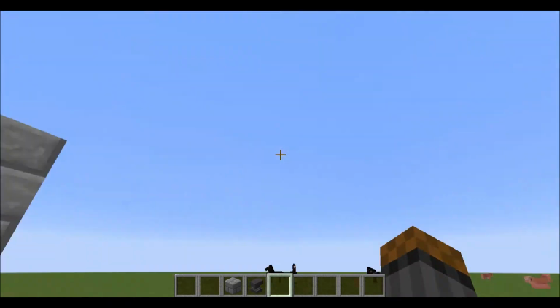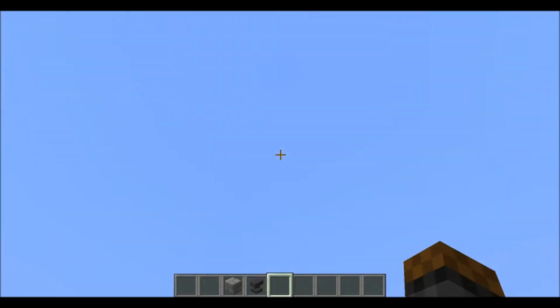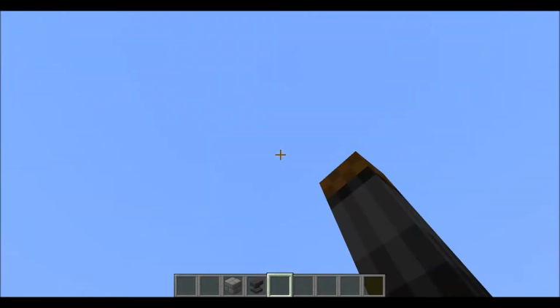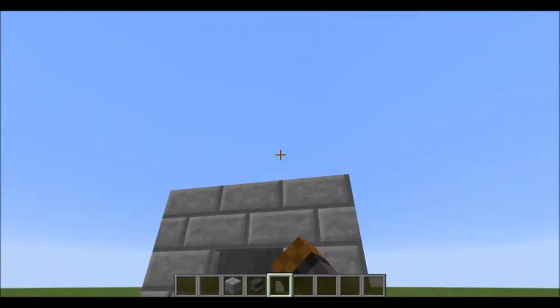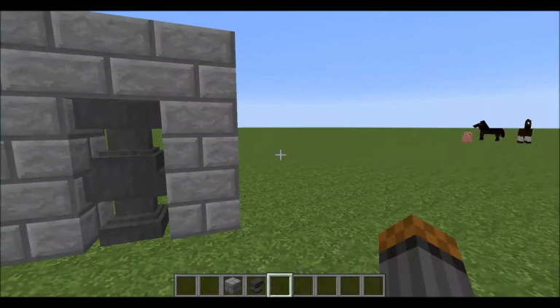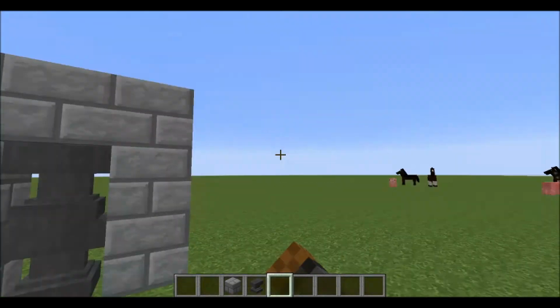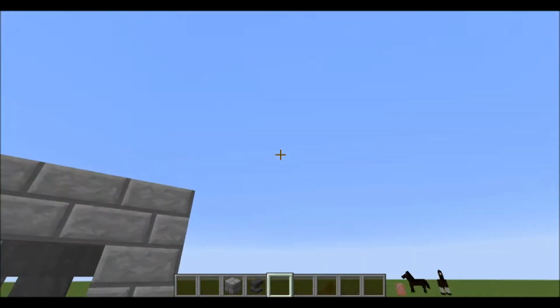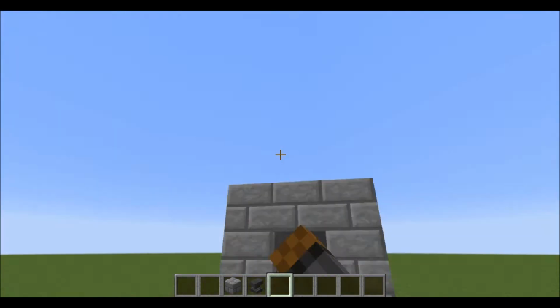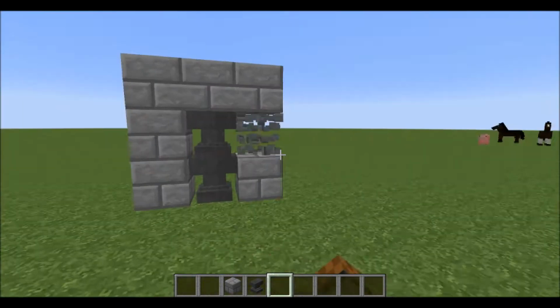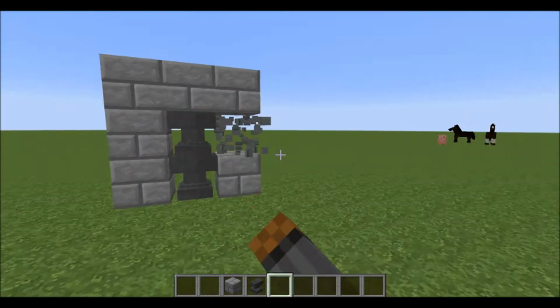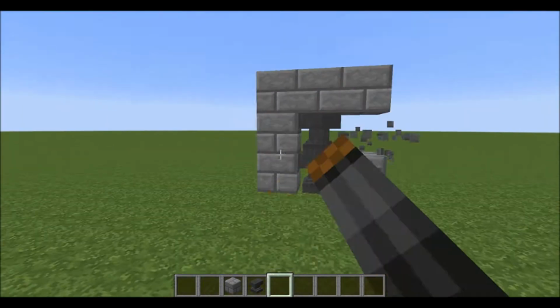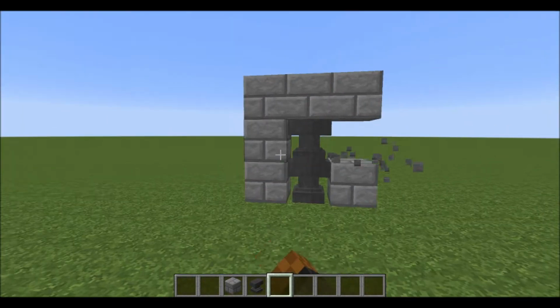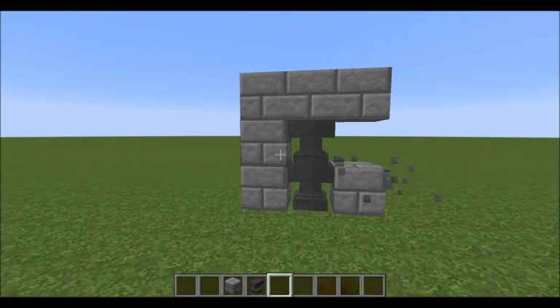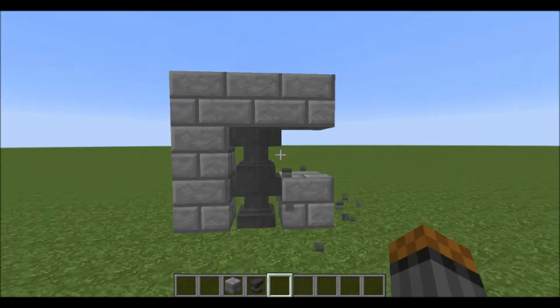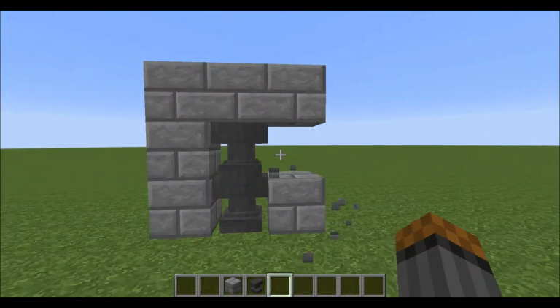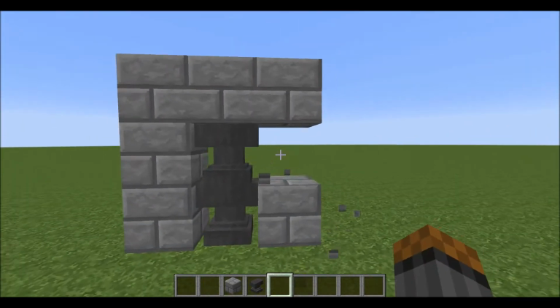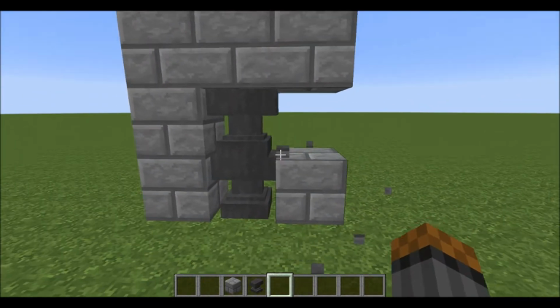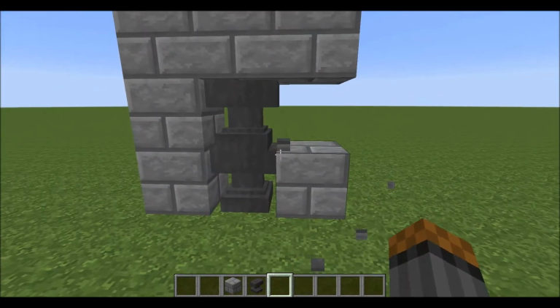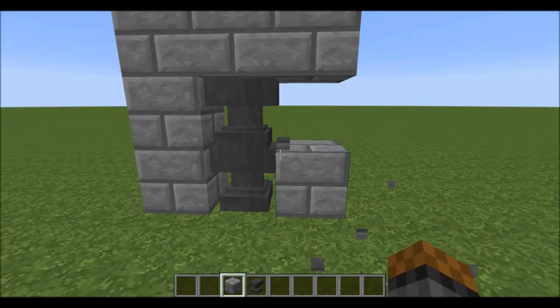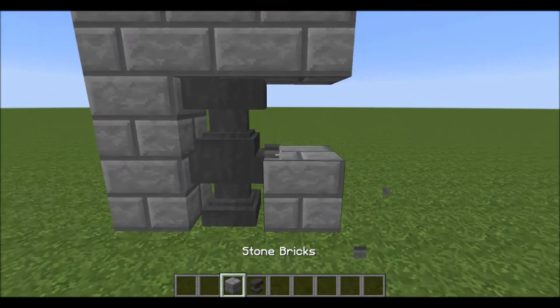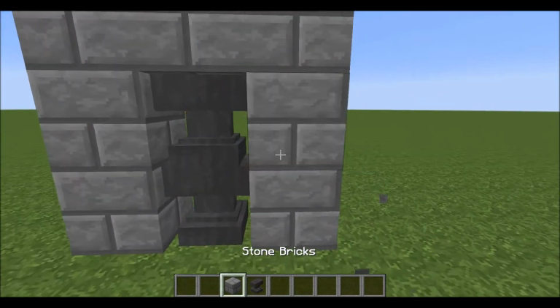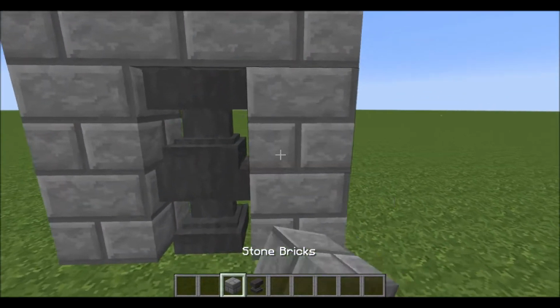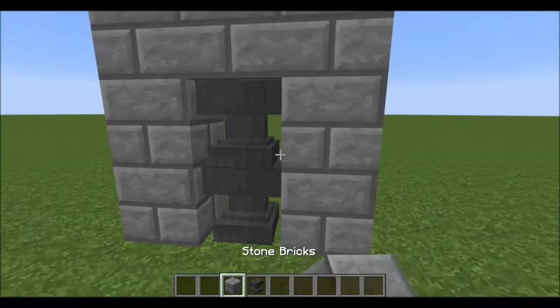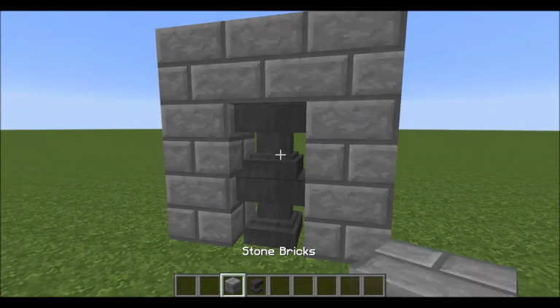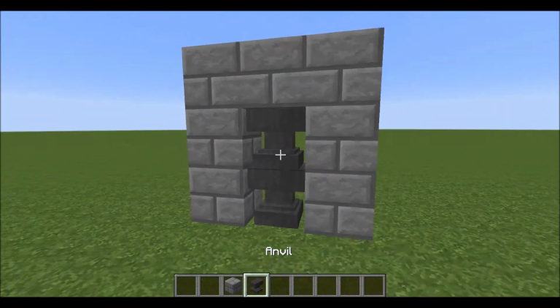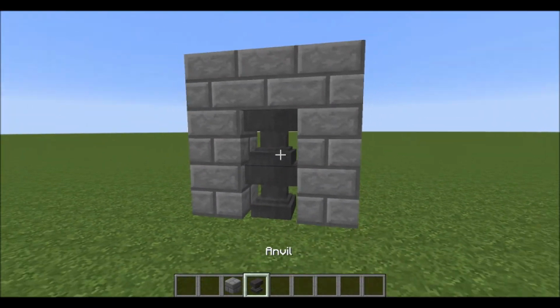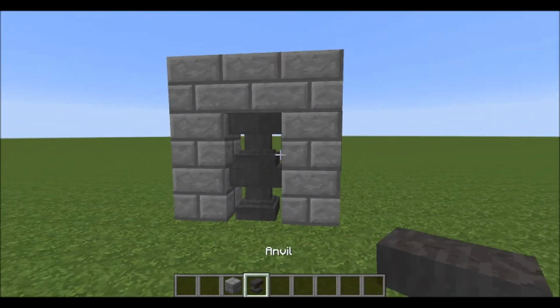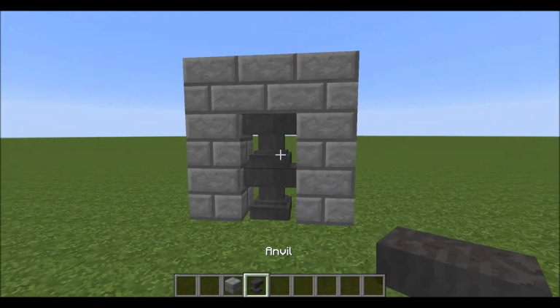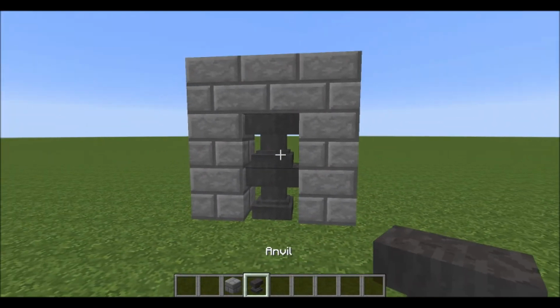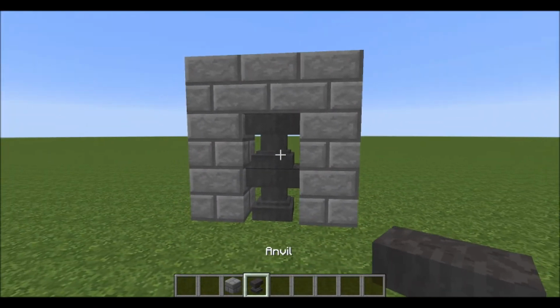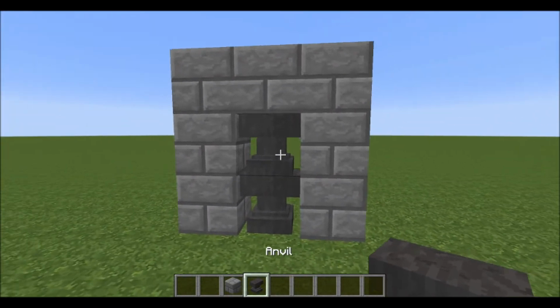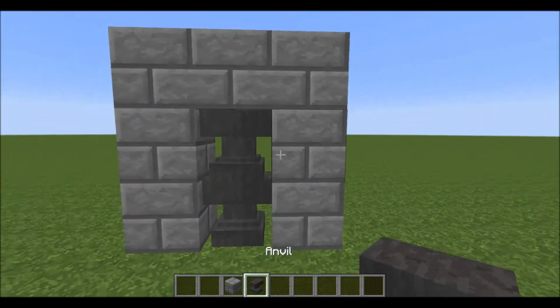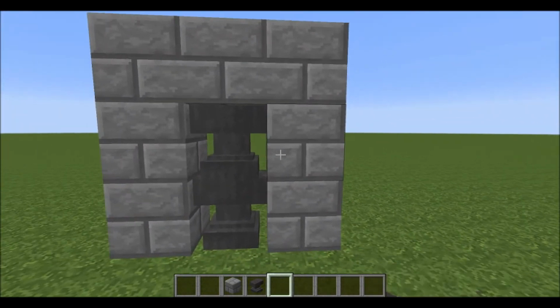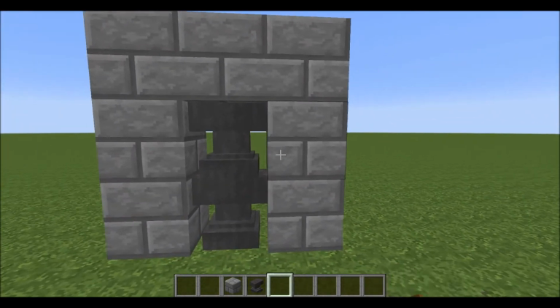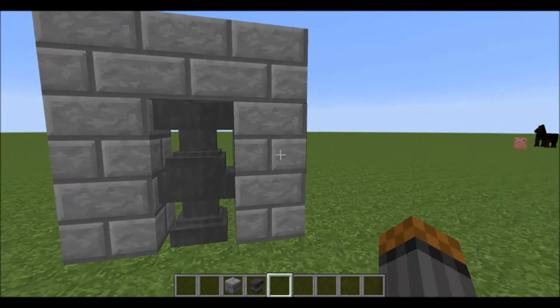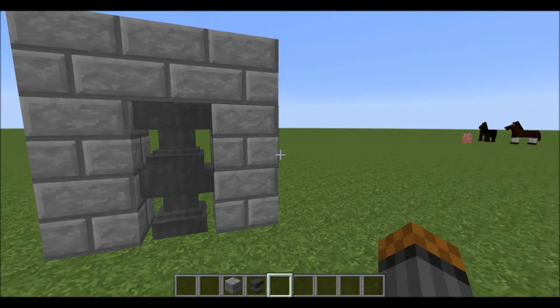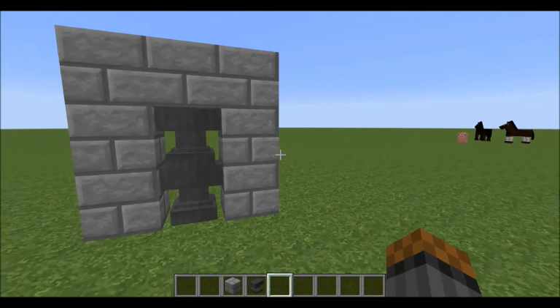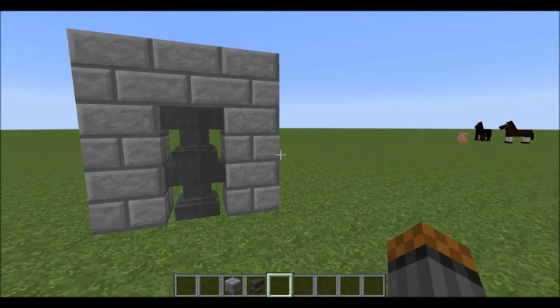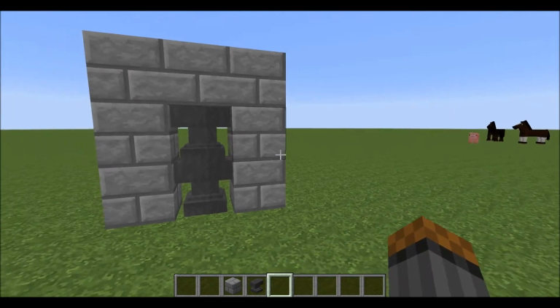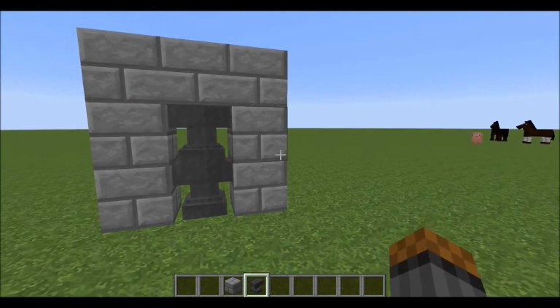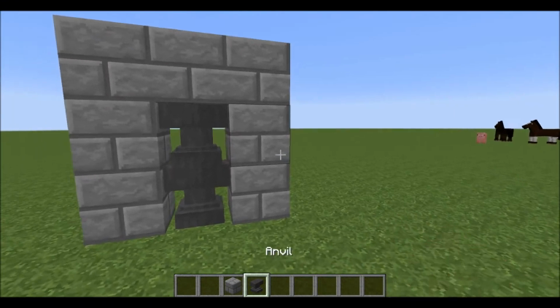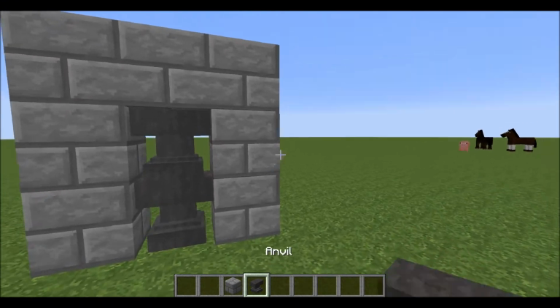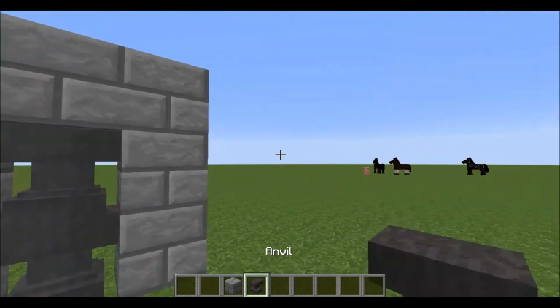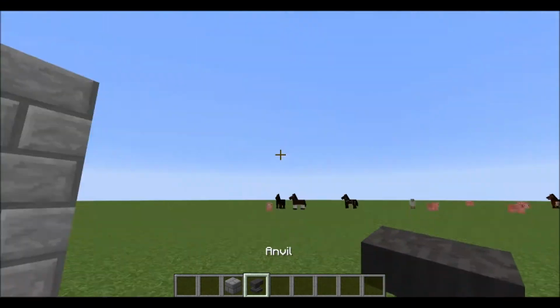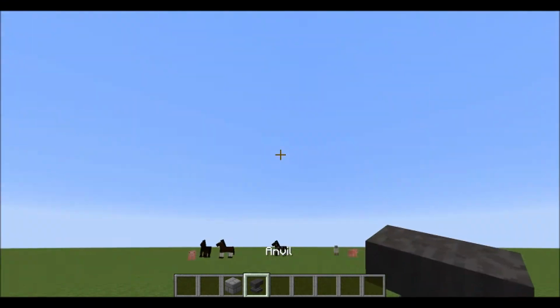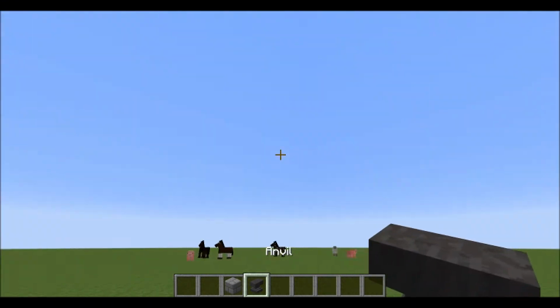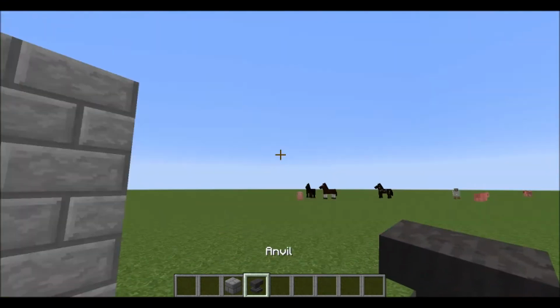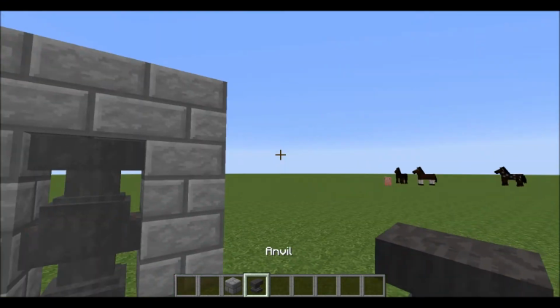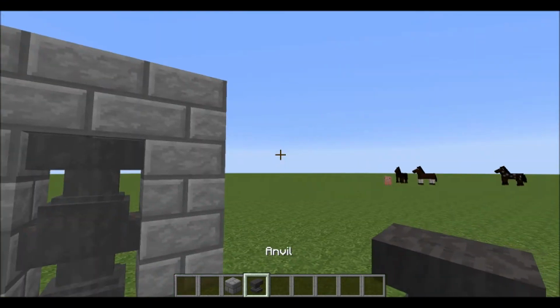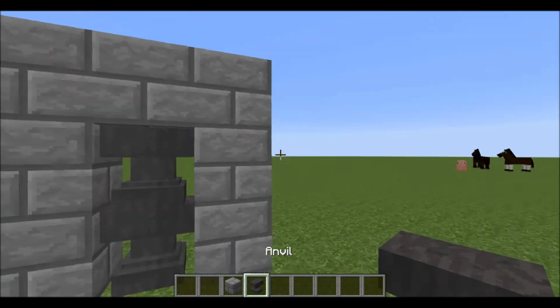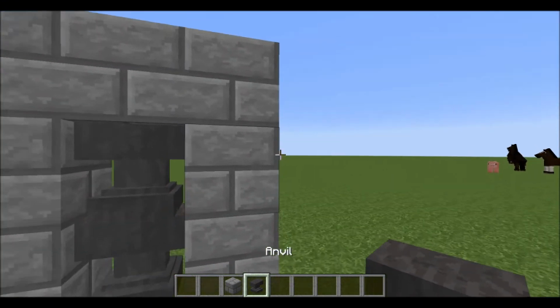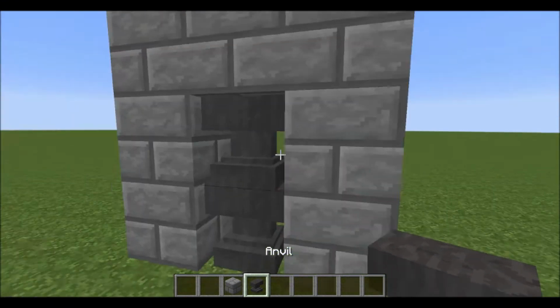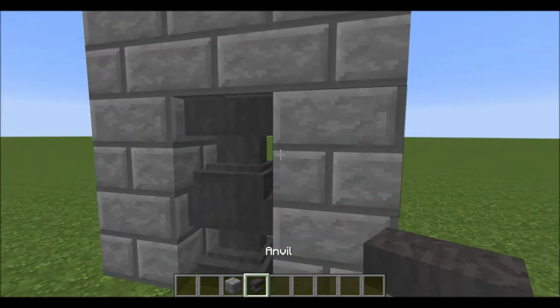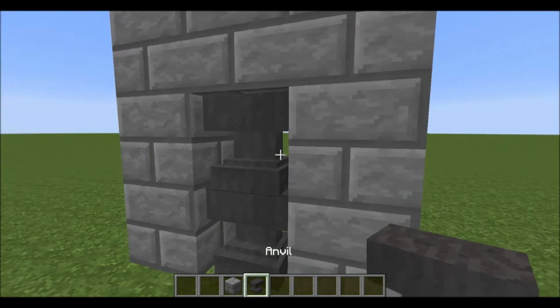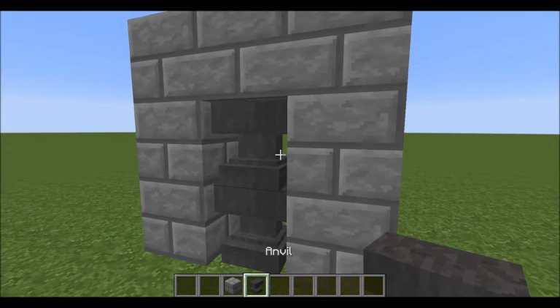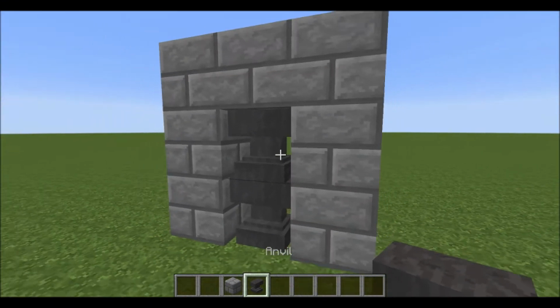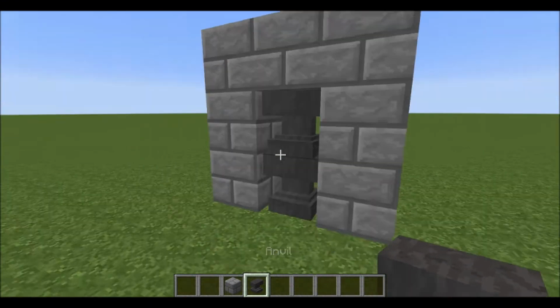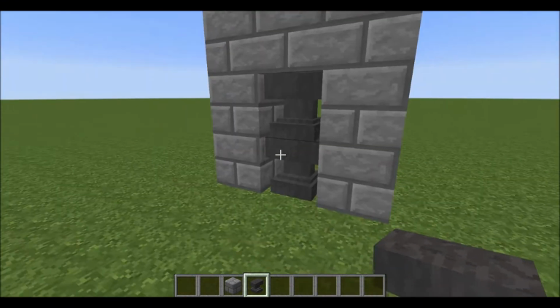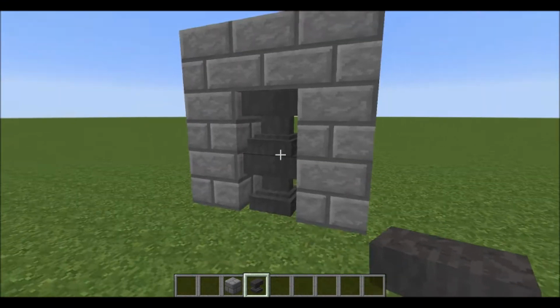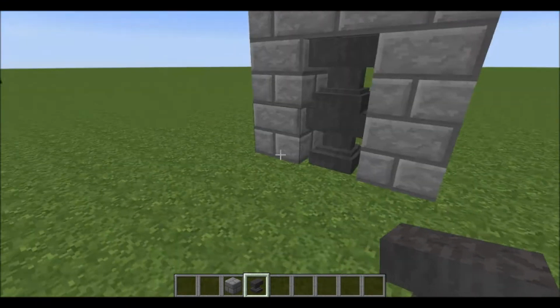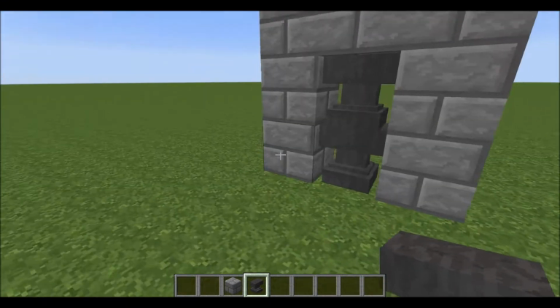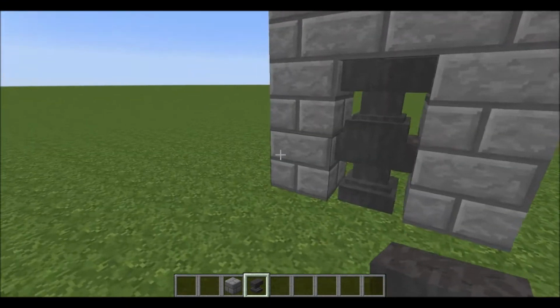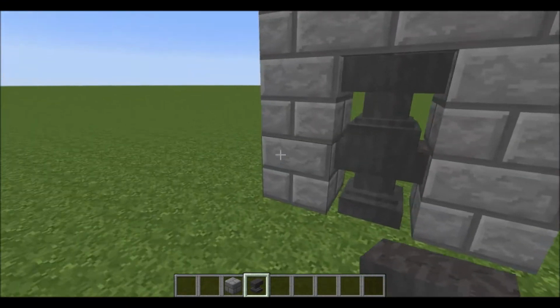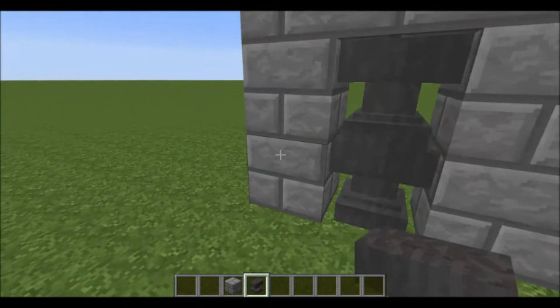A room full of anvils — just imagine that. And if you had, like, a key, you had to find an entrance somewhere.